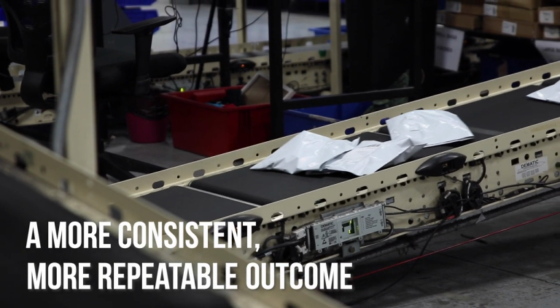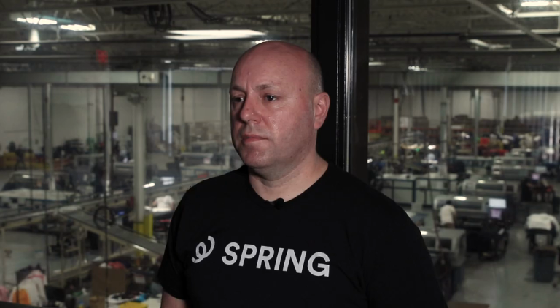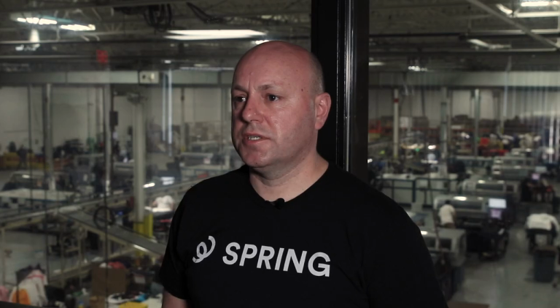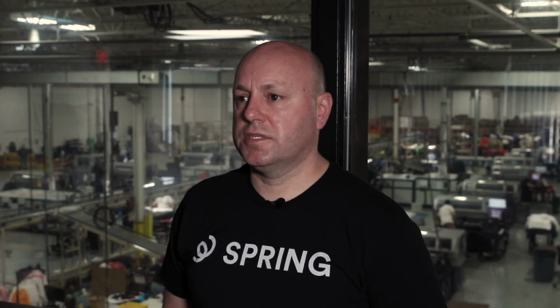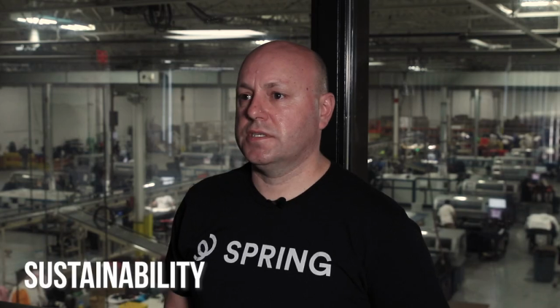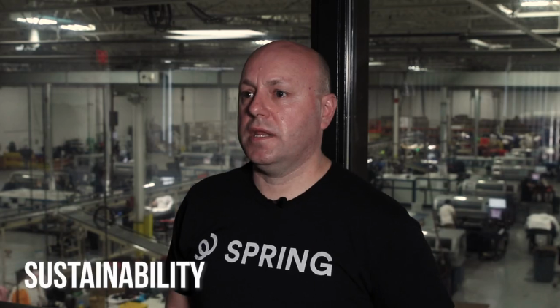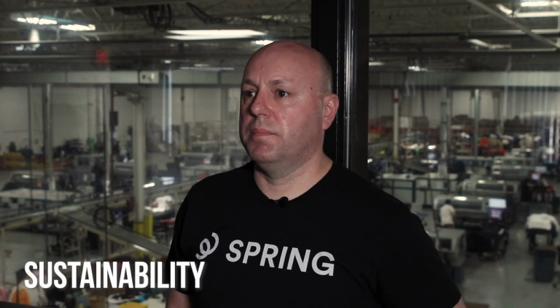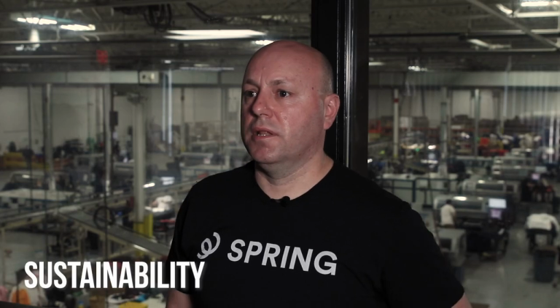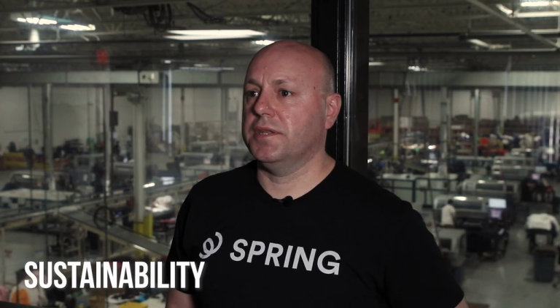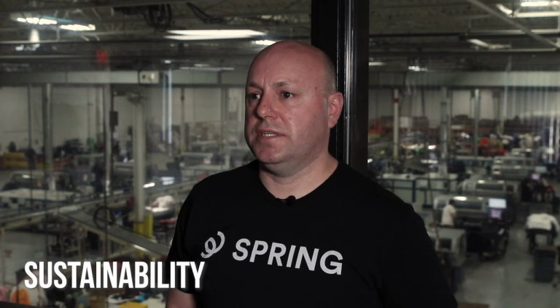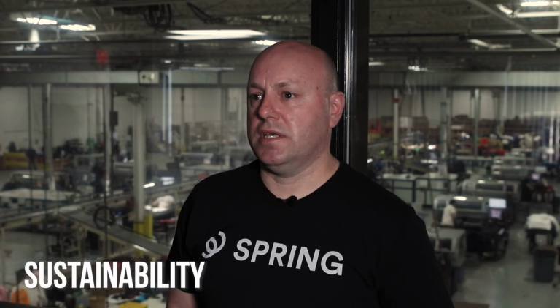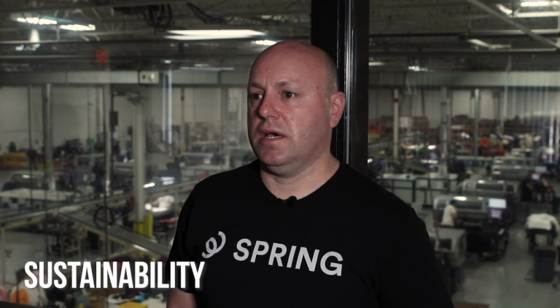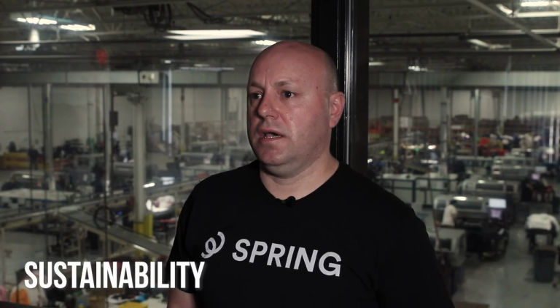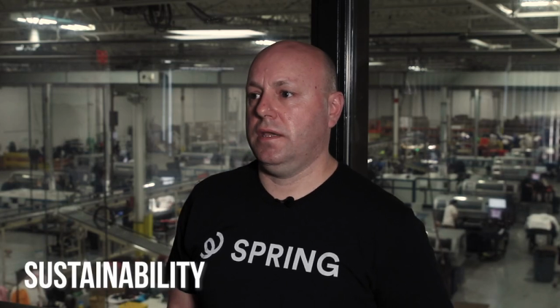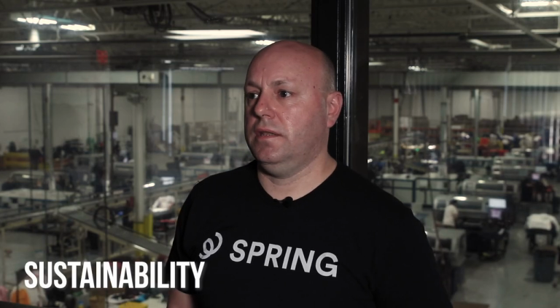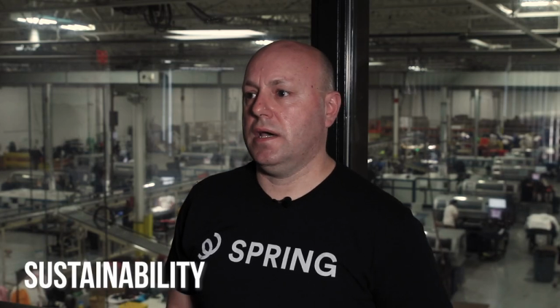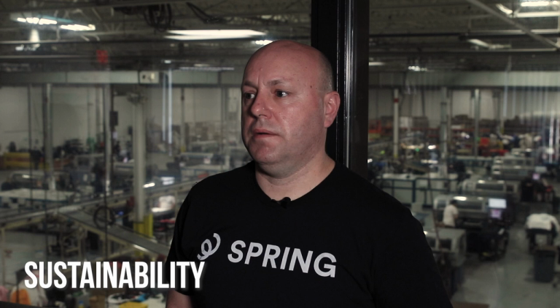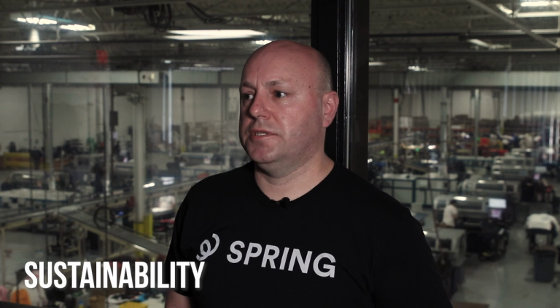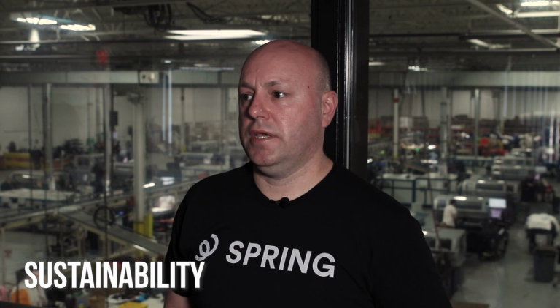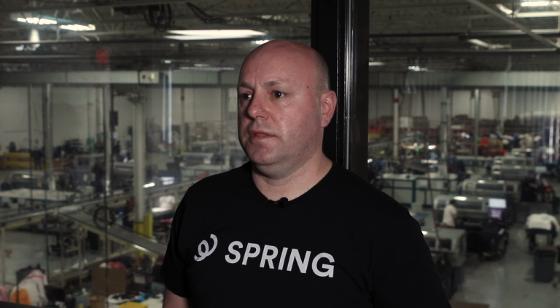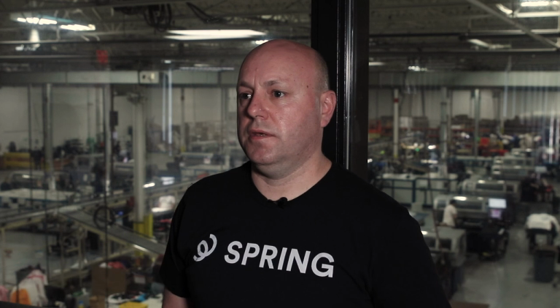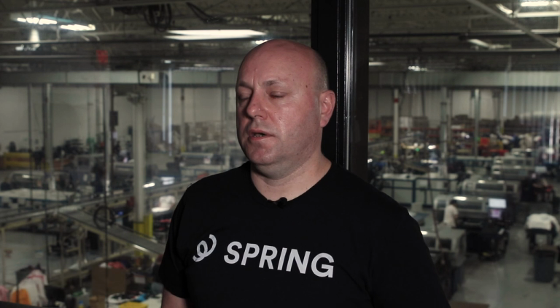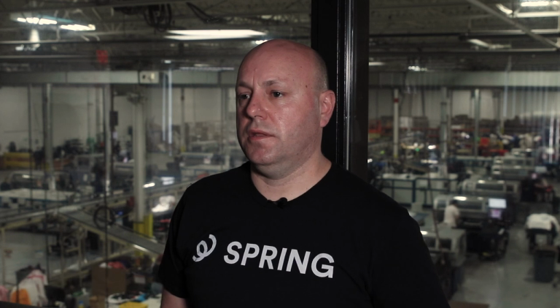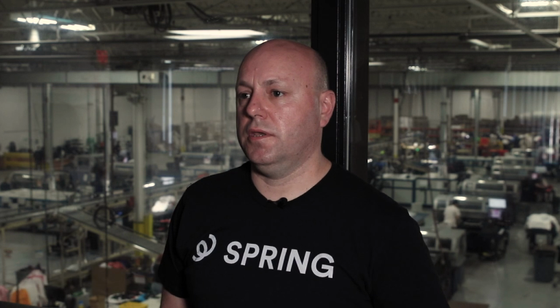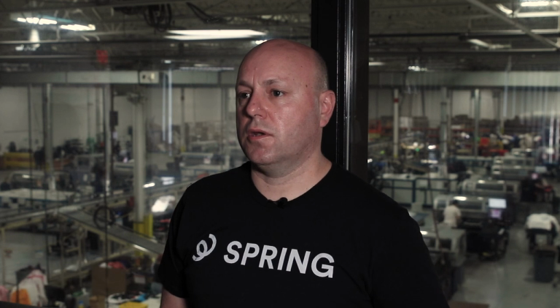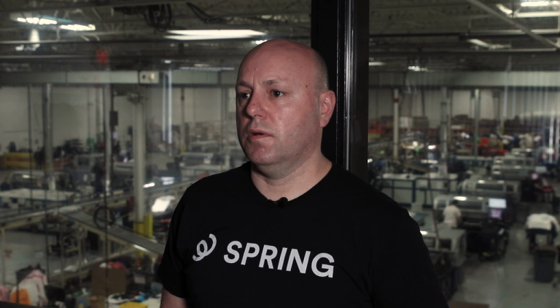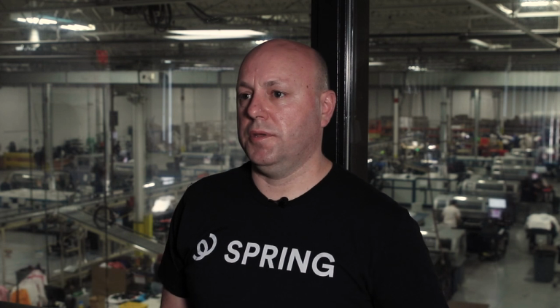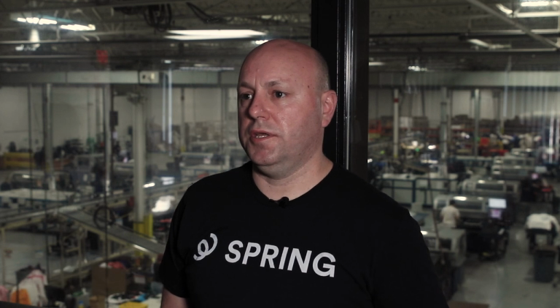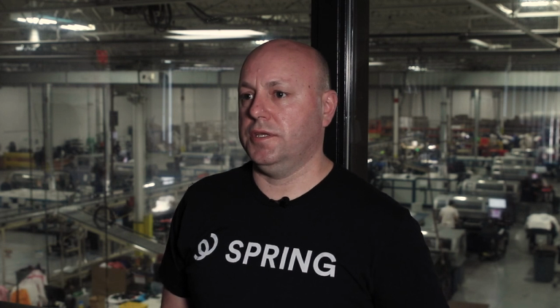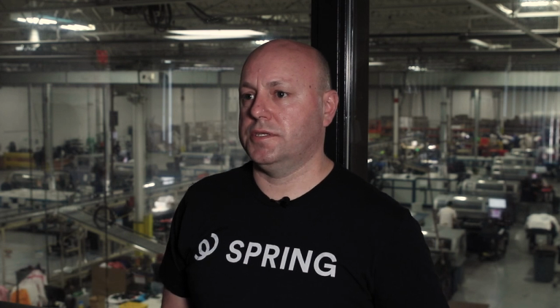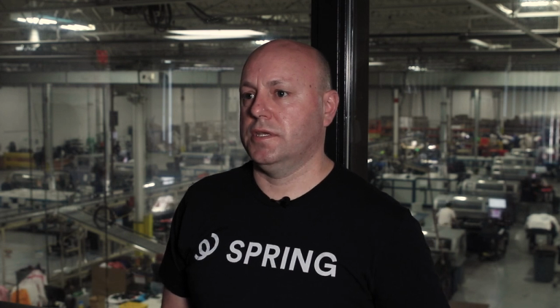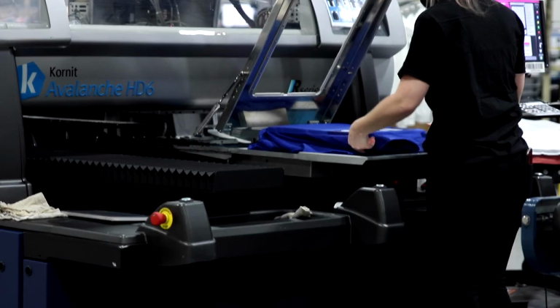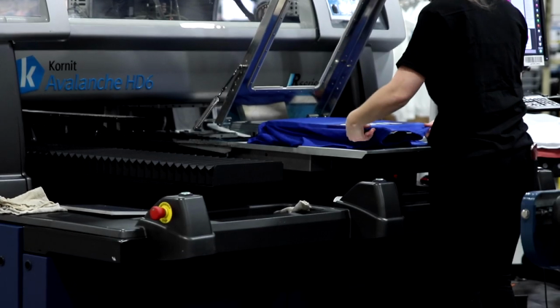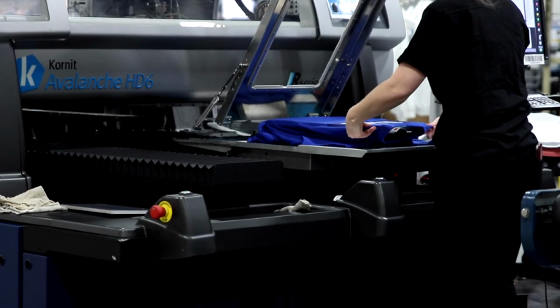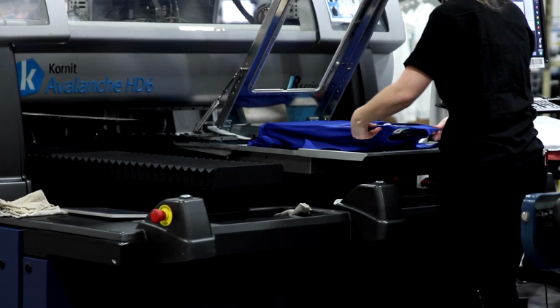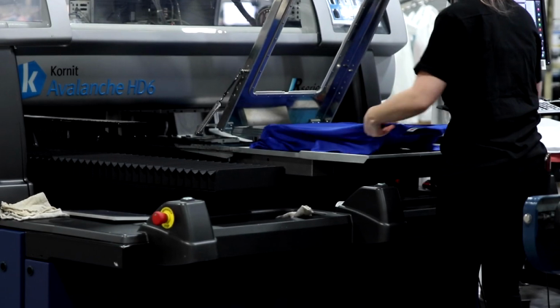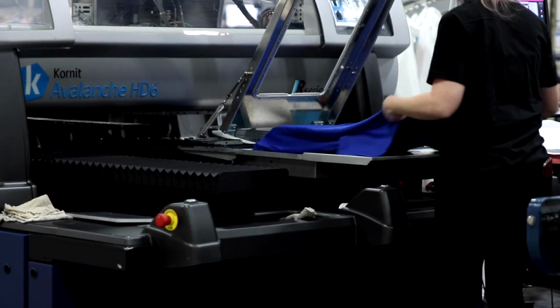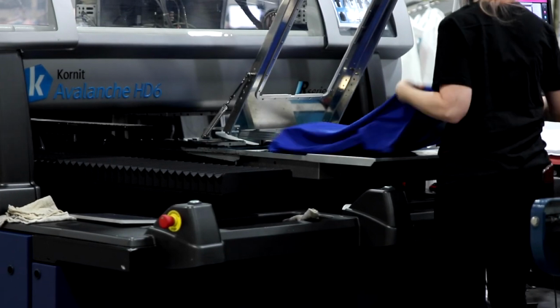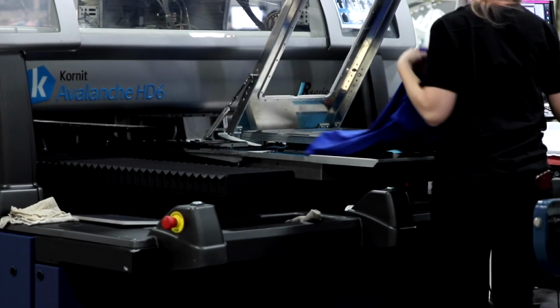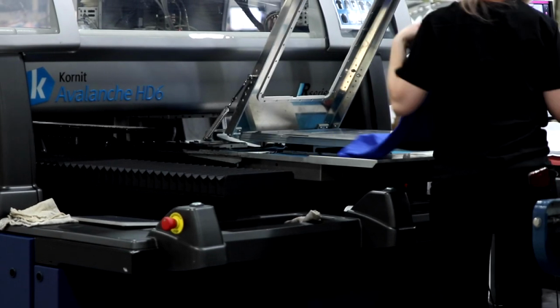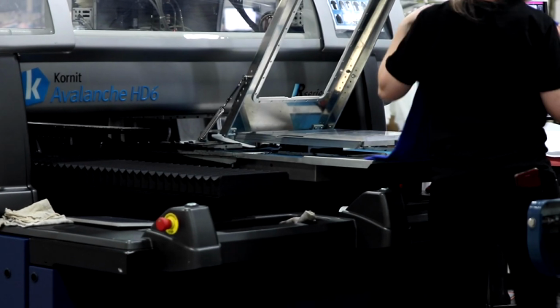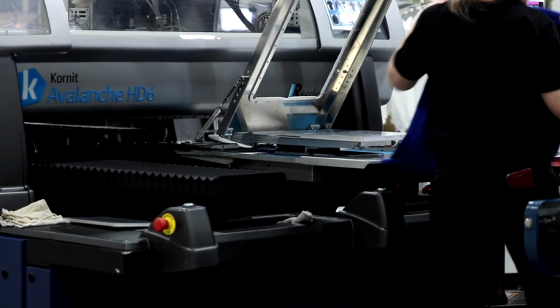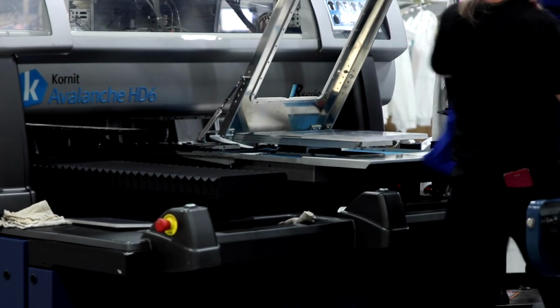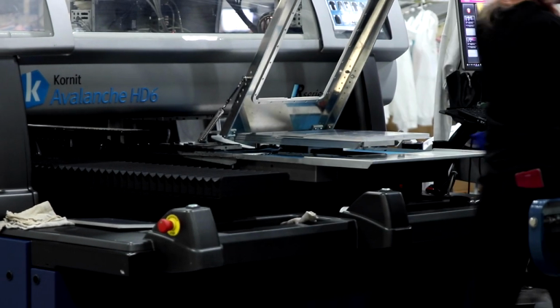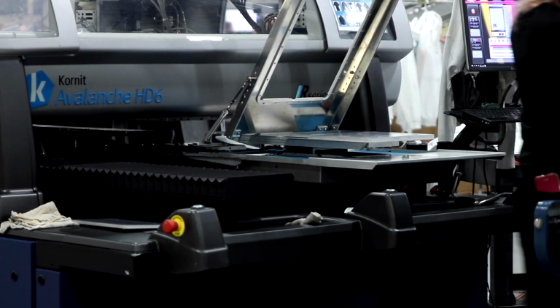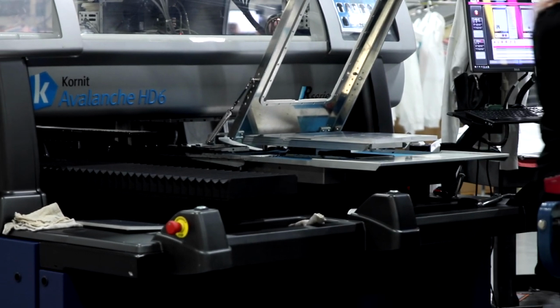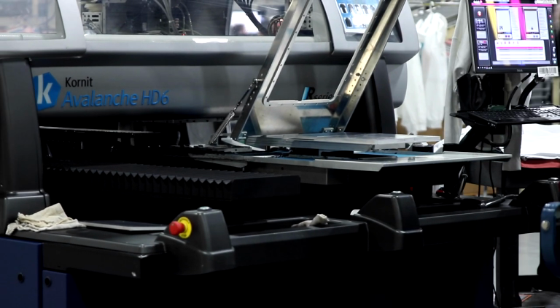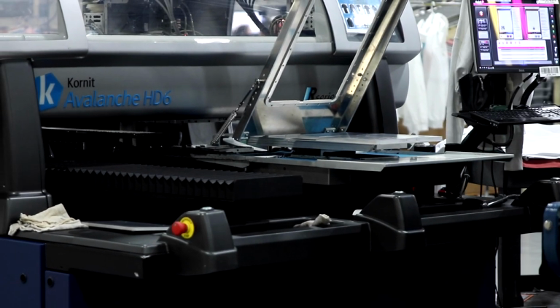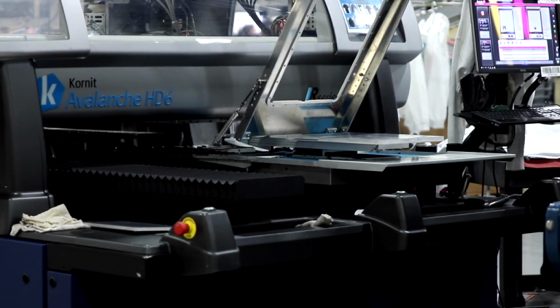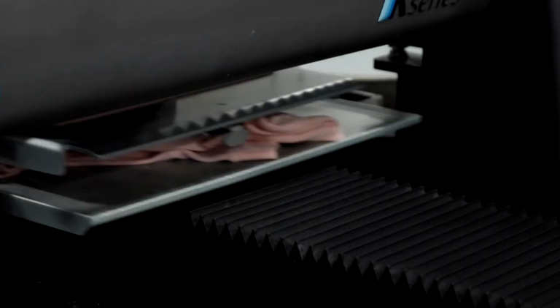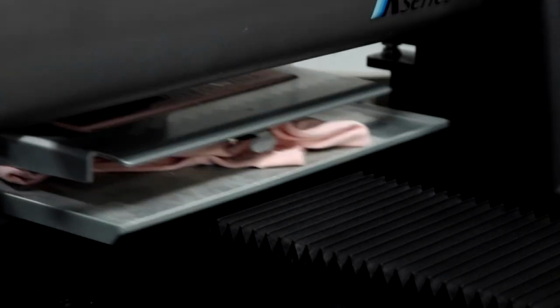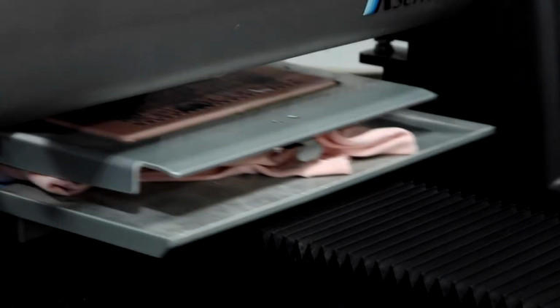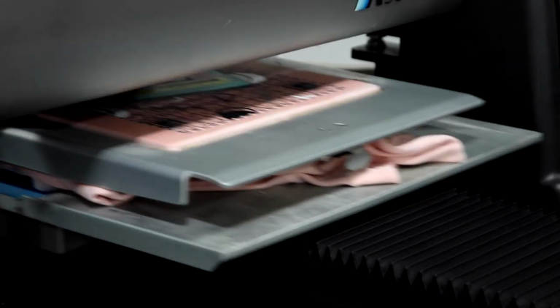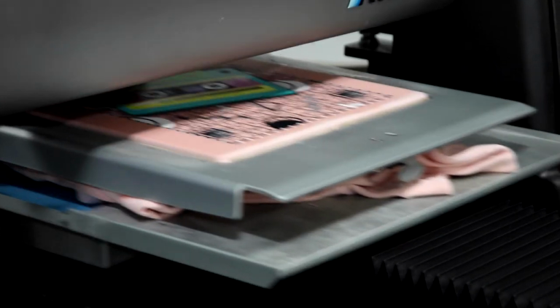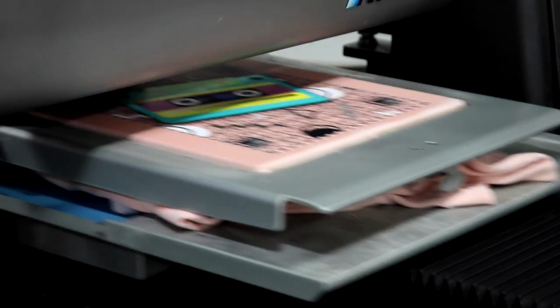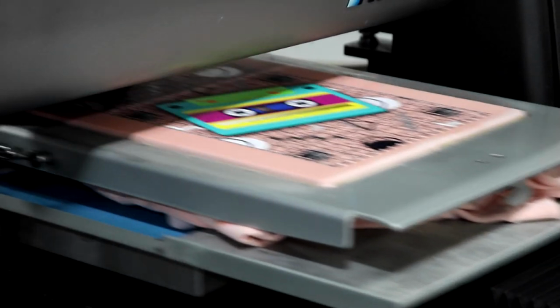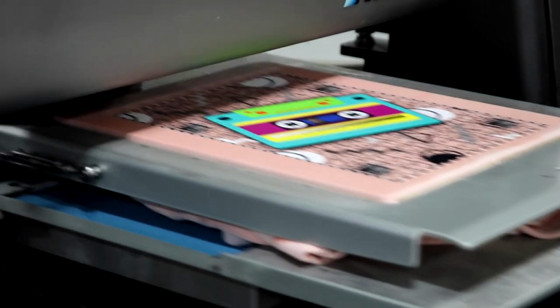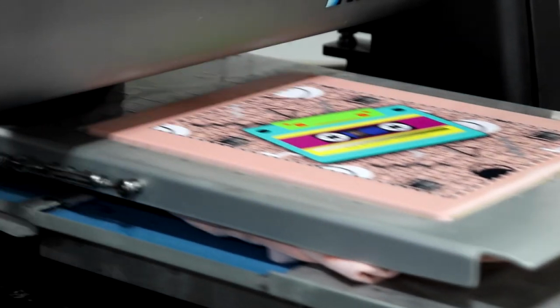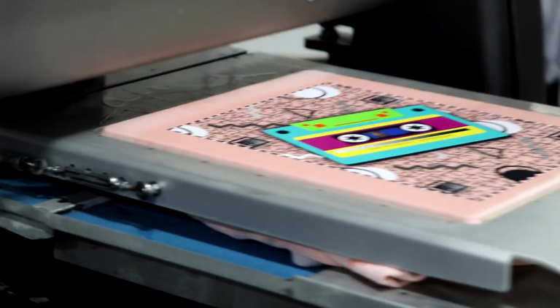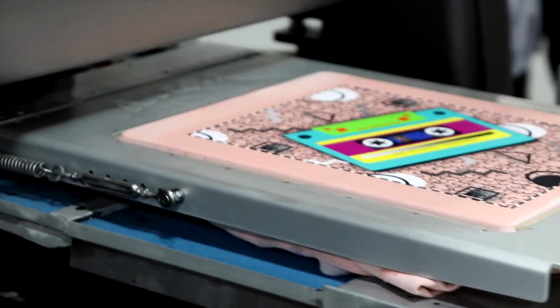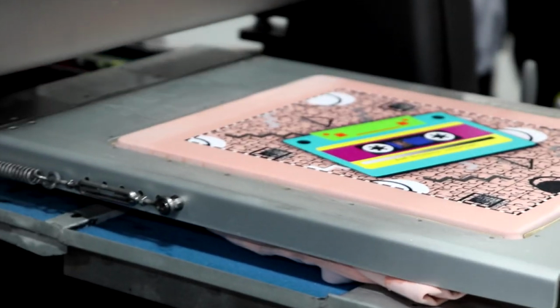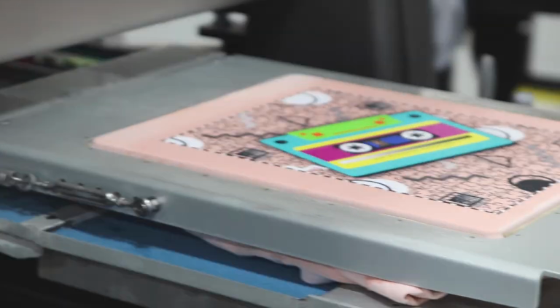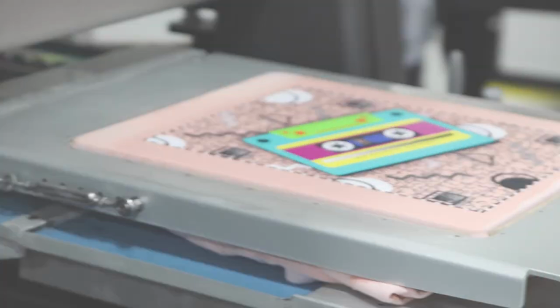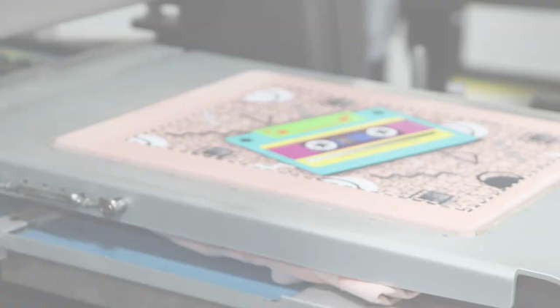From a sustainability side, I would say the equipment is leading edge of the market right now. There's no one that really competes with Kornit.